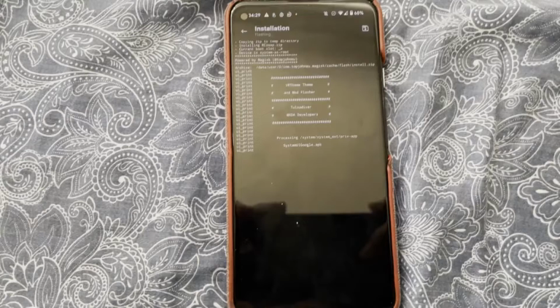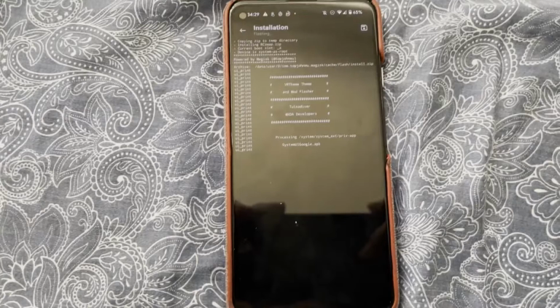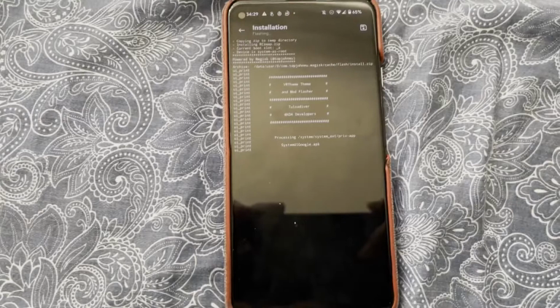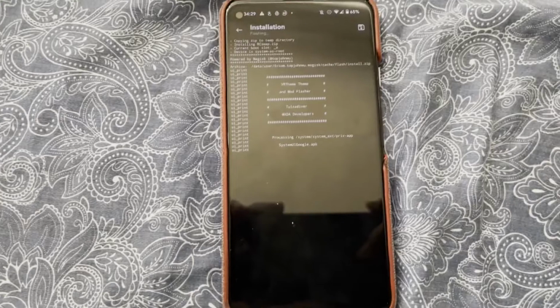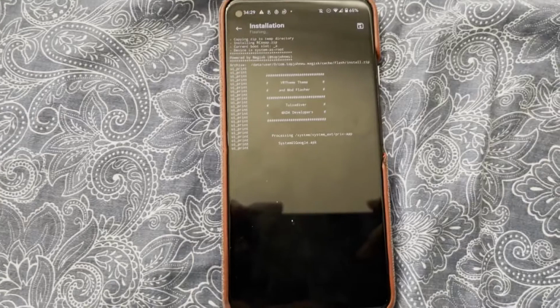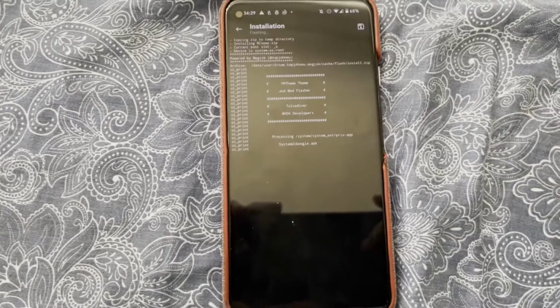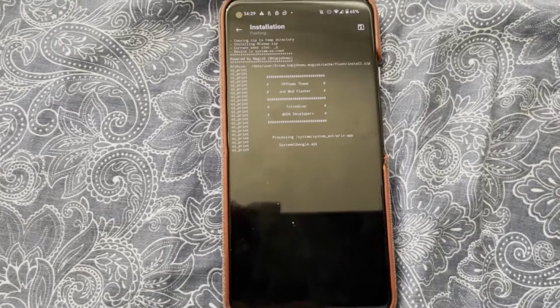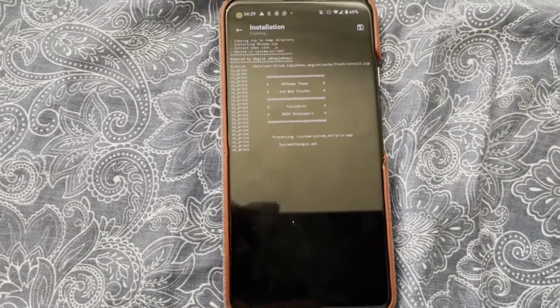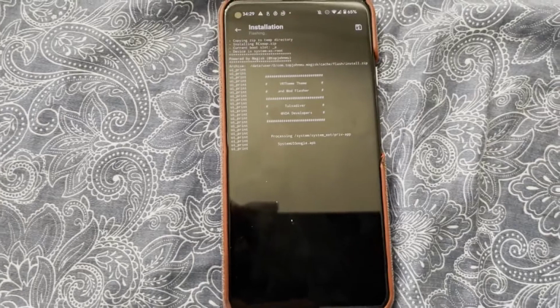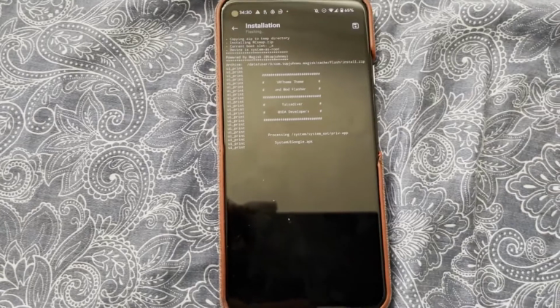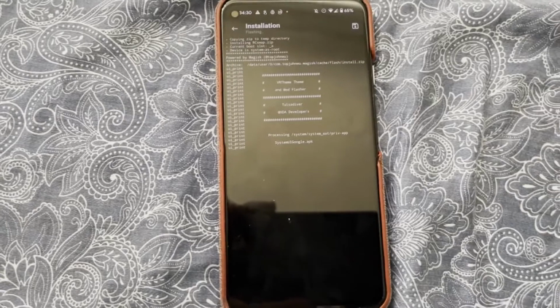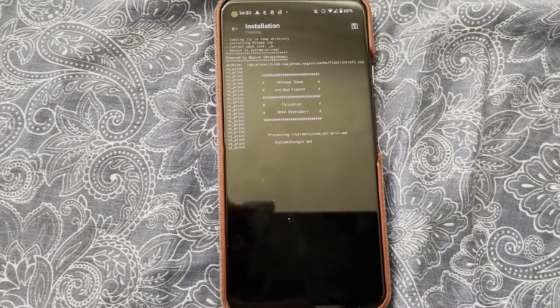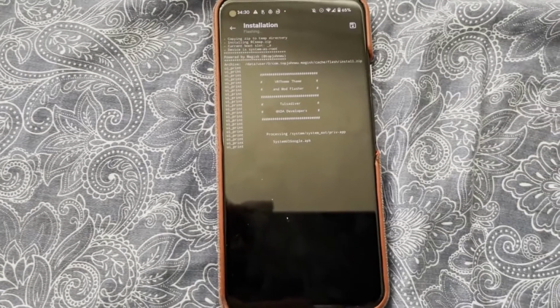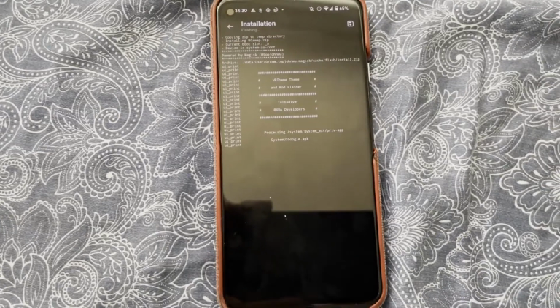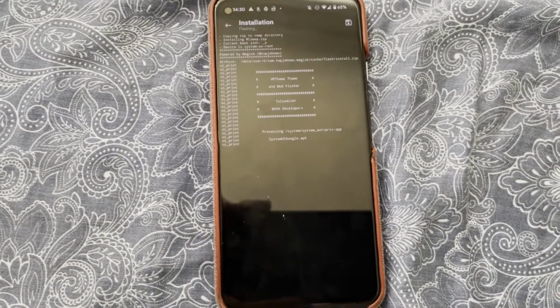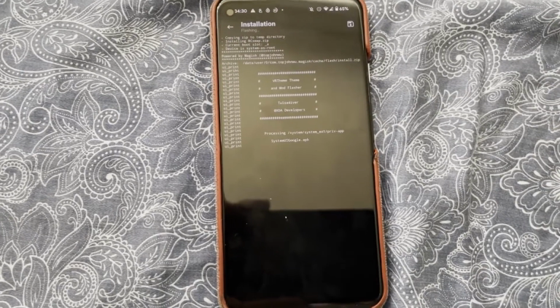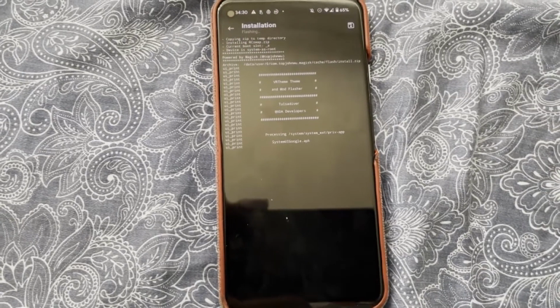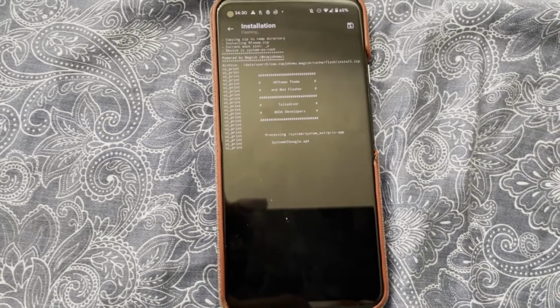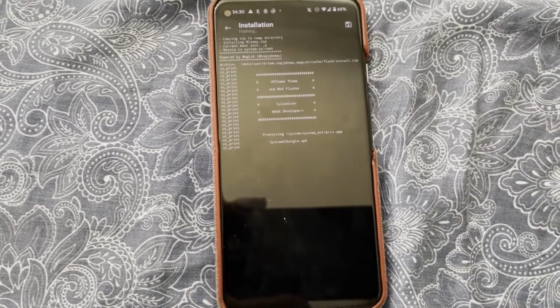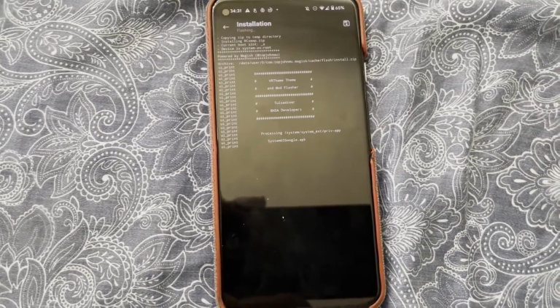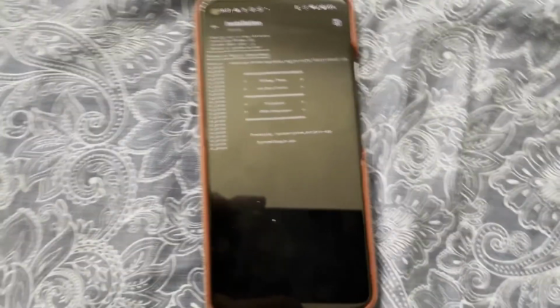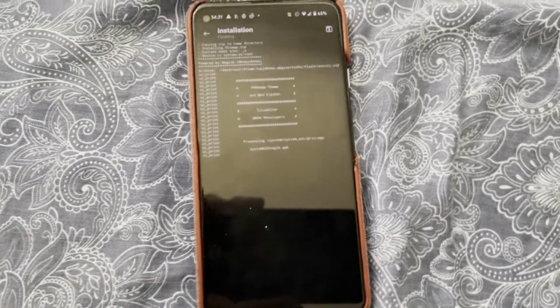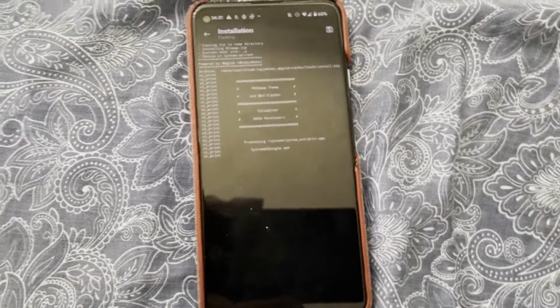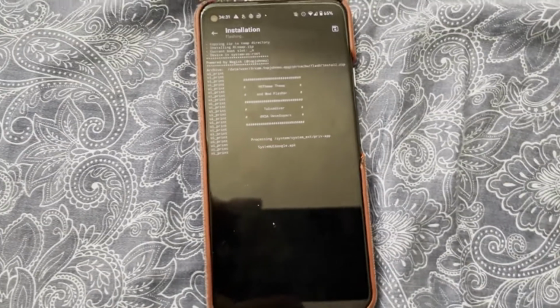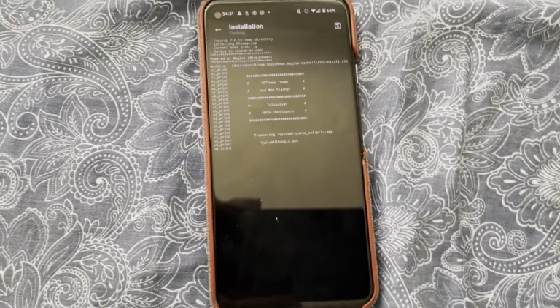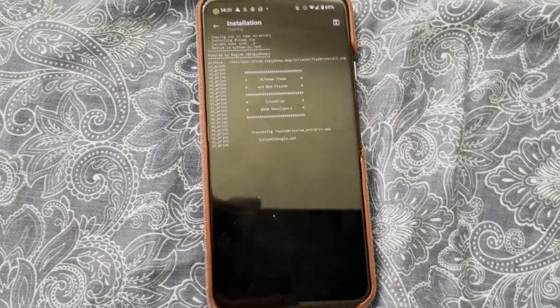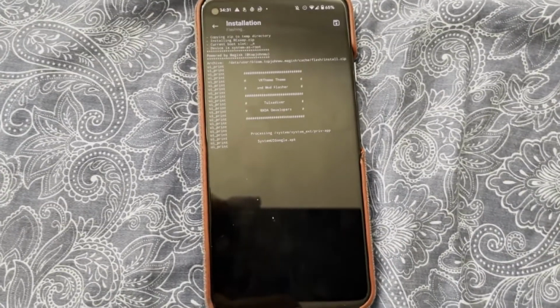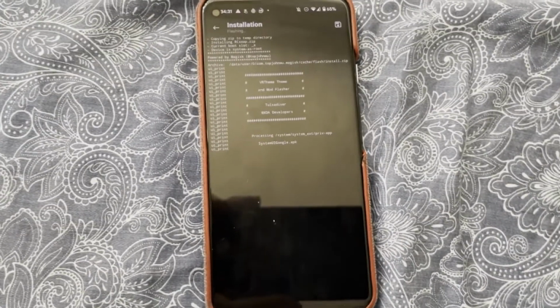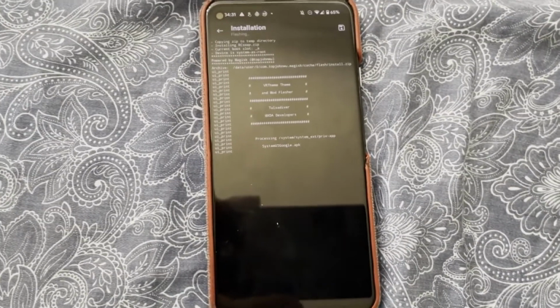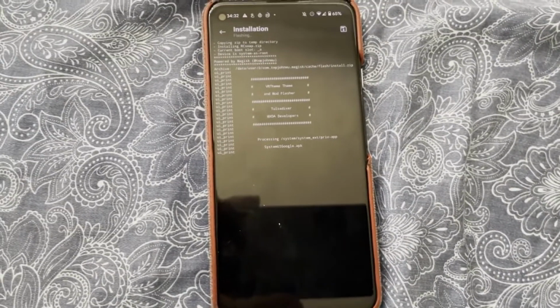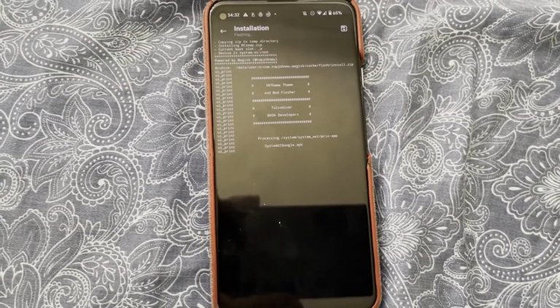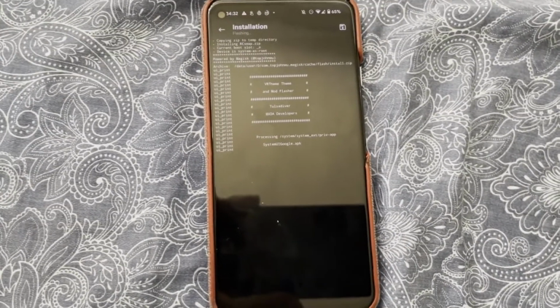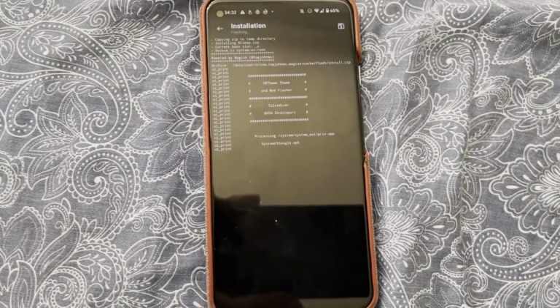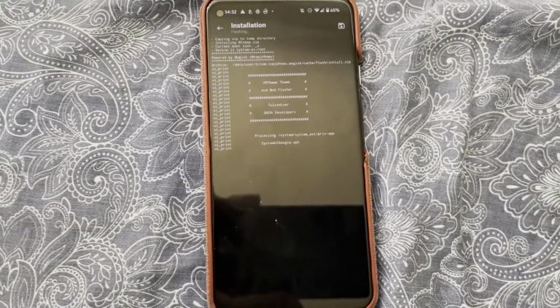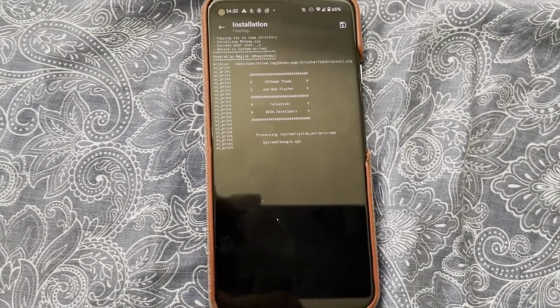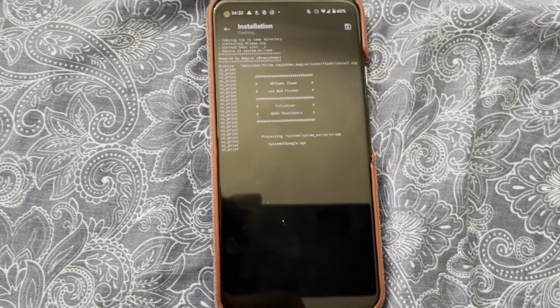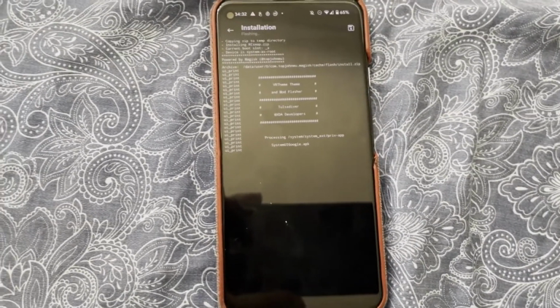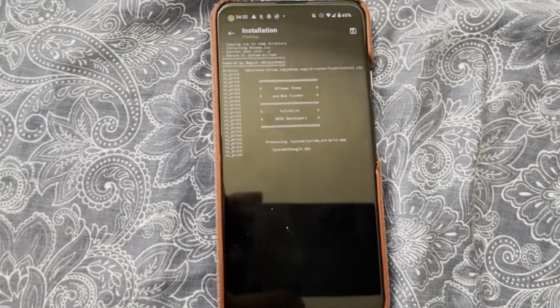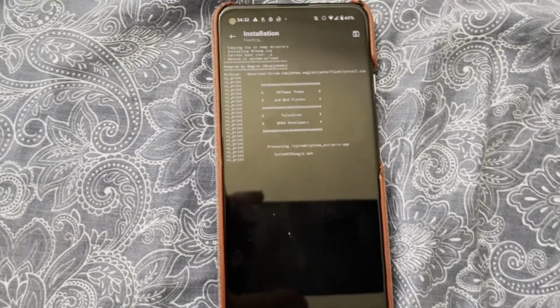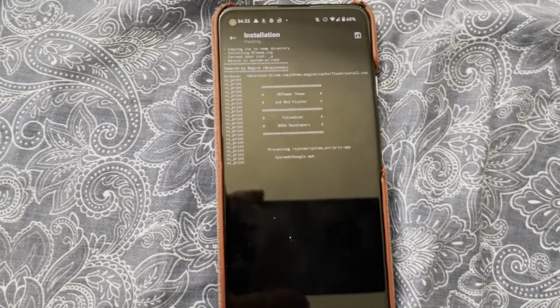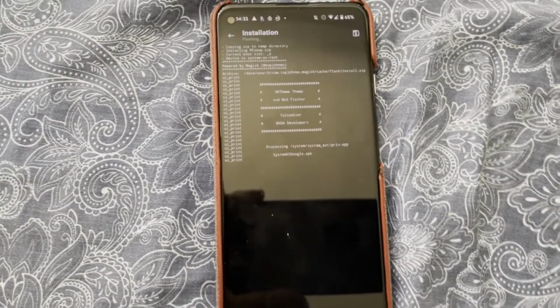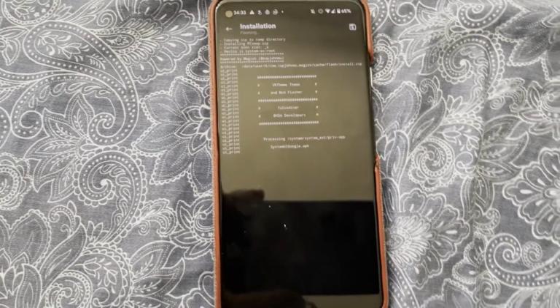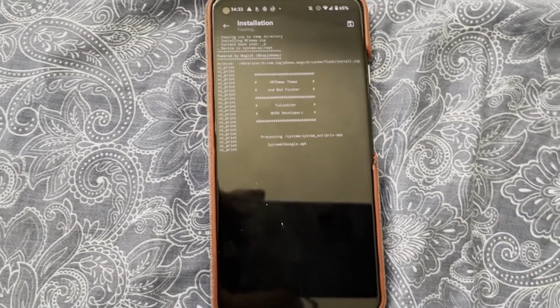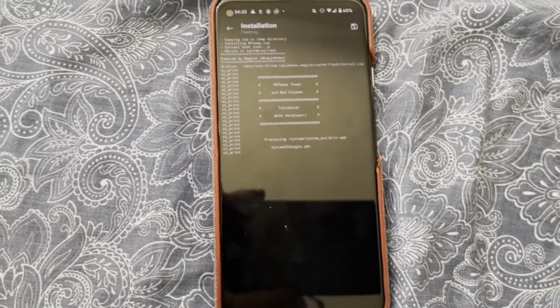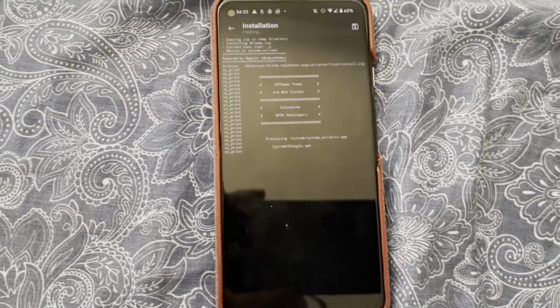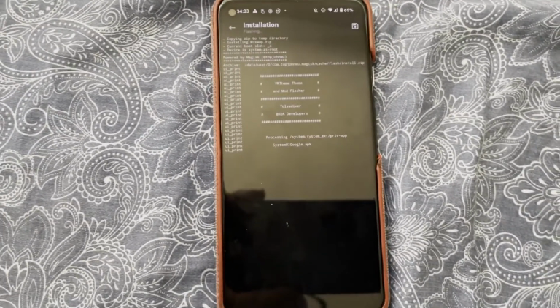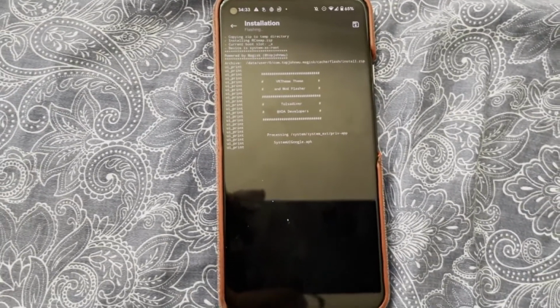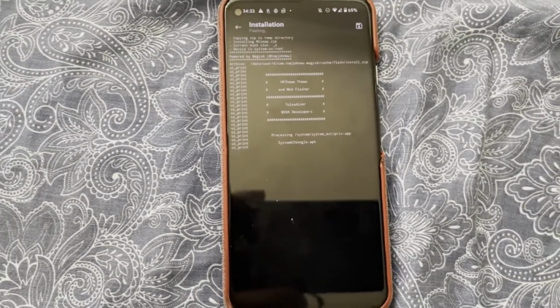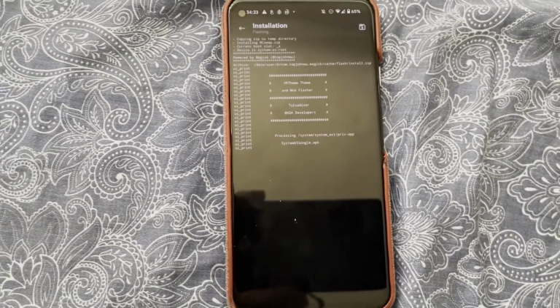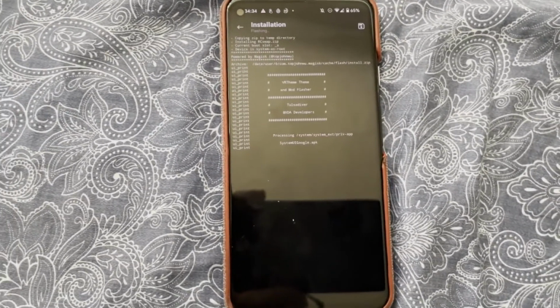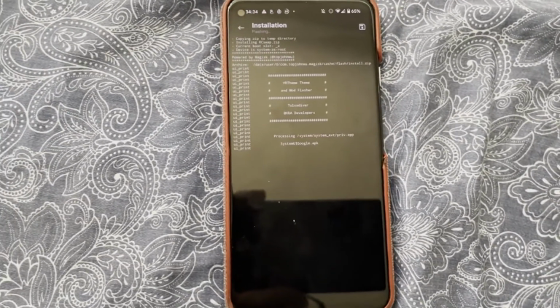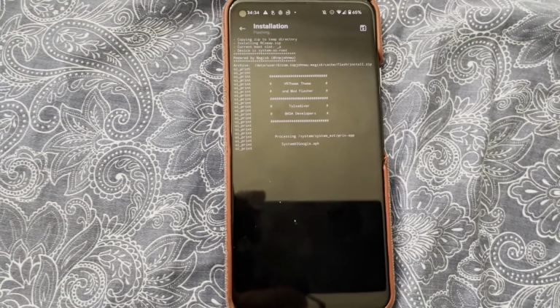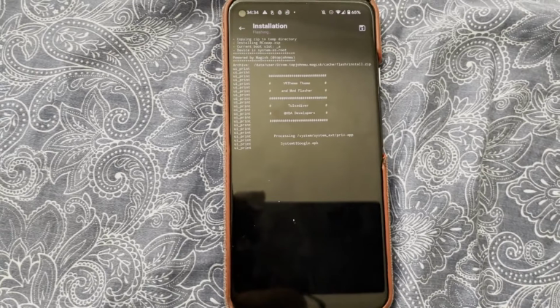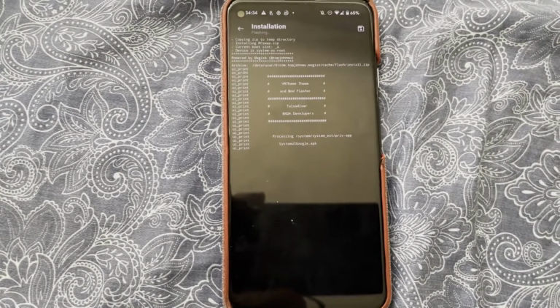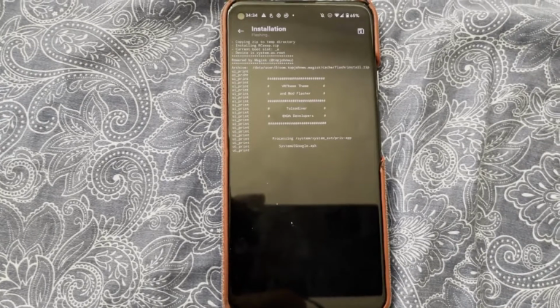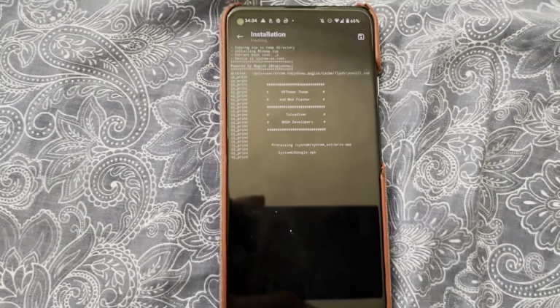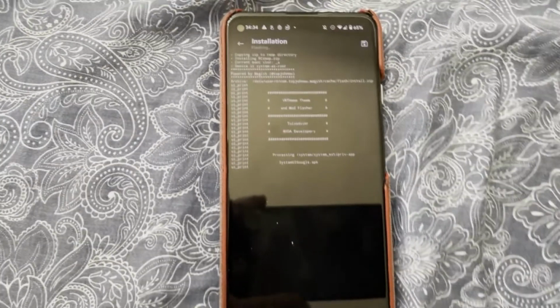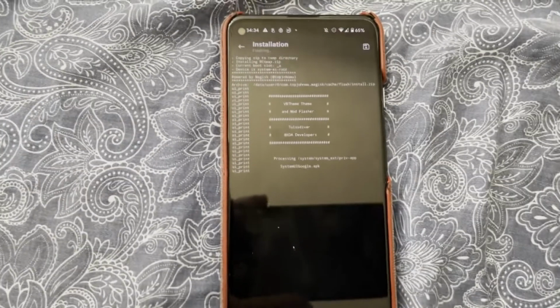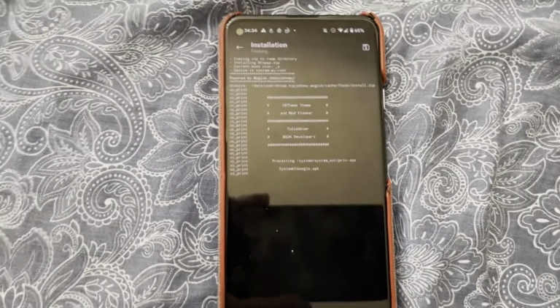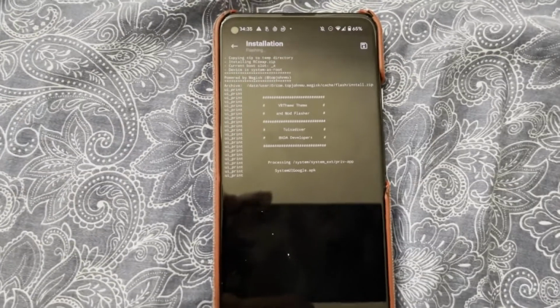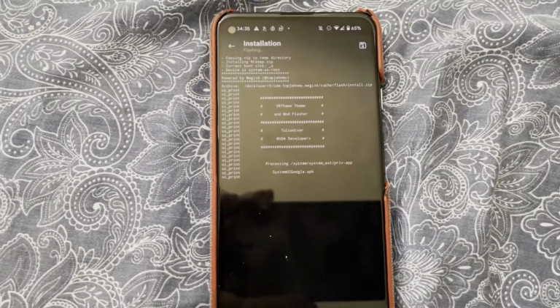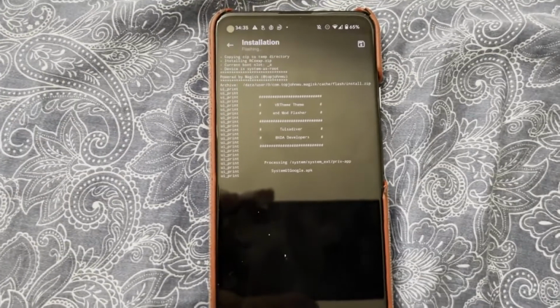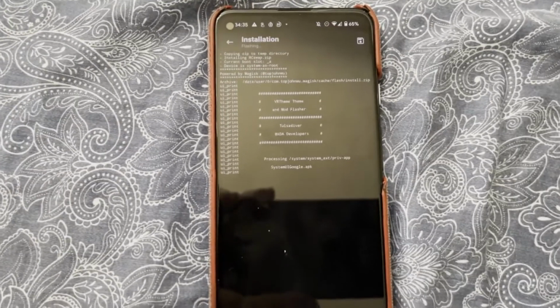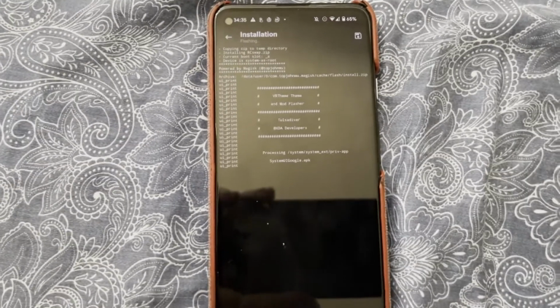Hello everyone, today I'm going to be showing you how to get out of a Magisk boot loop on a Pixel 4a 5G.